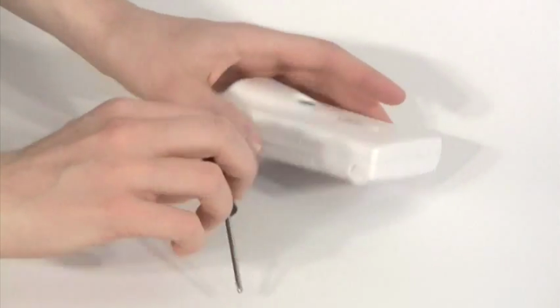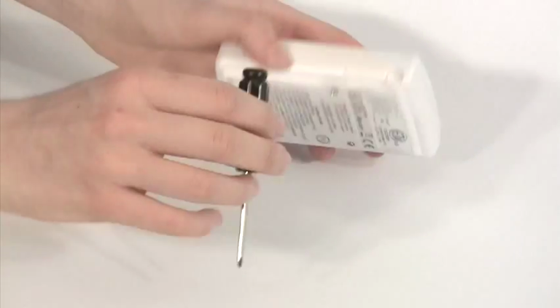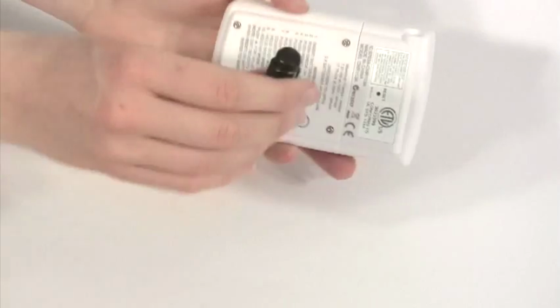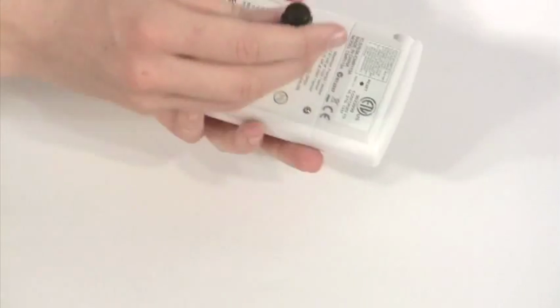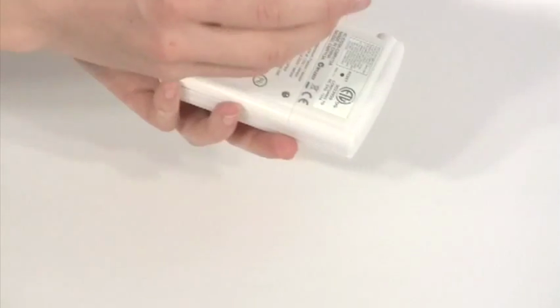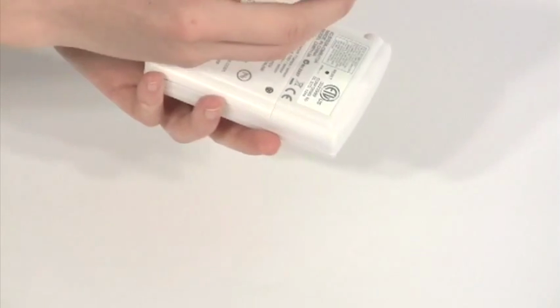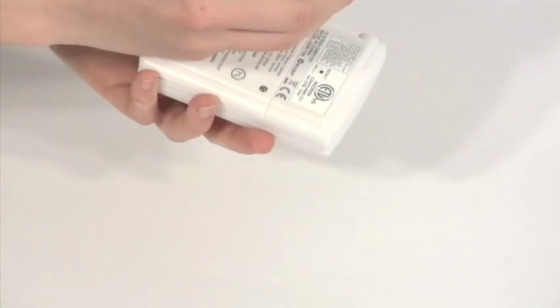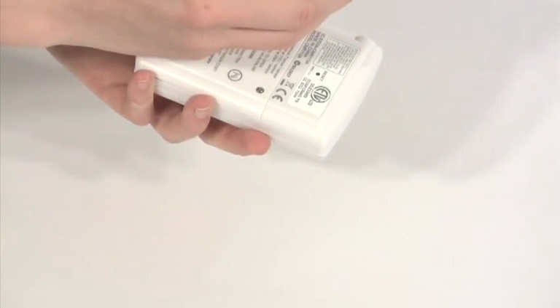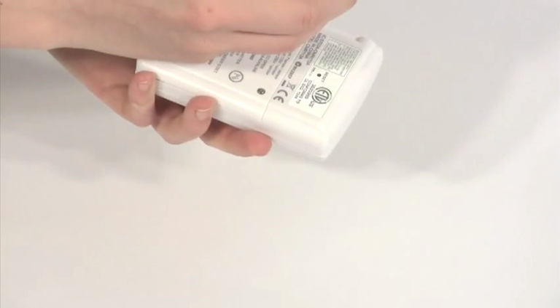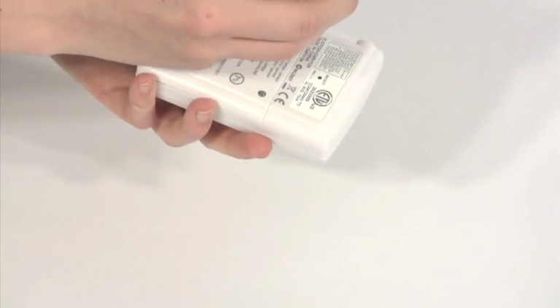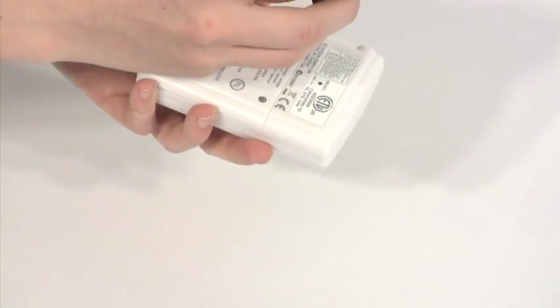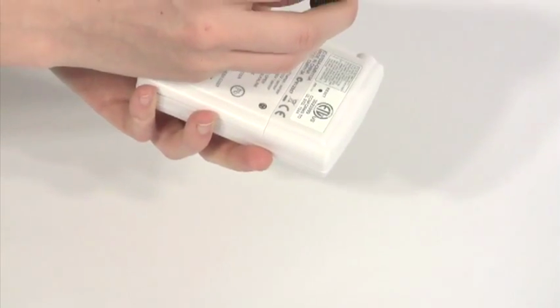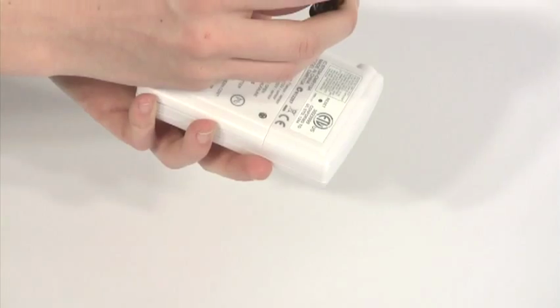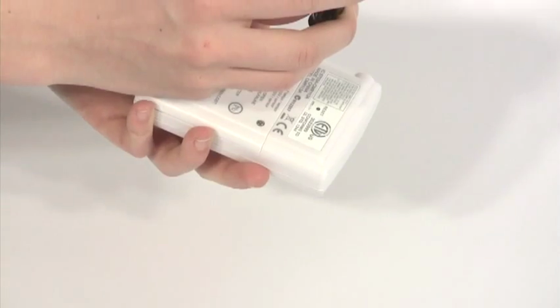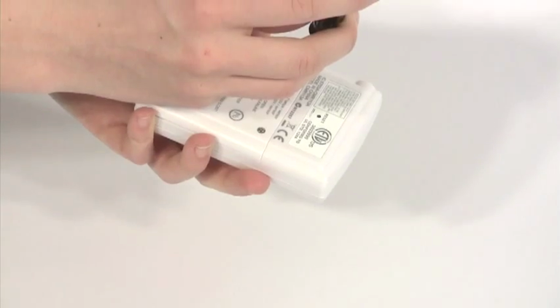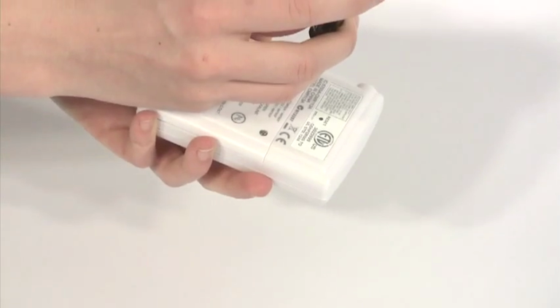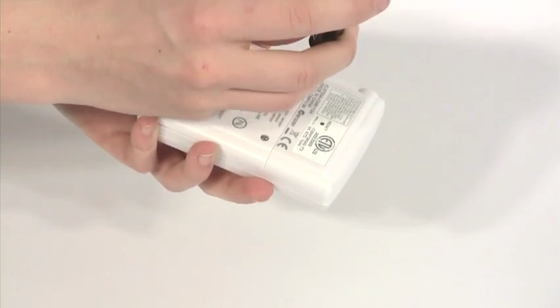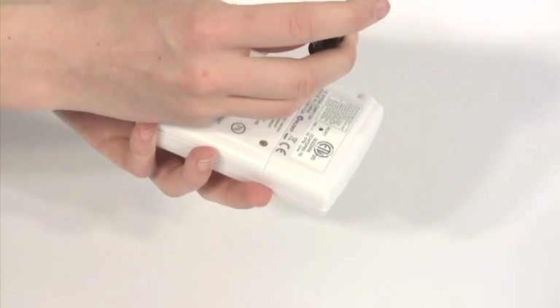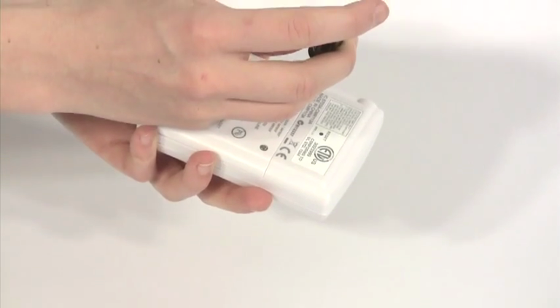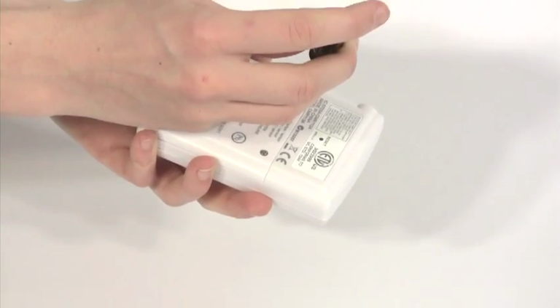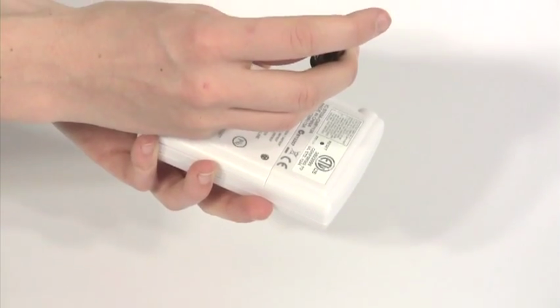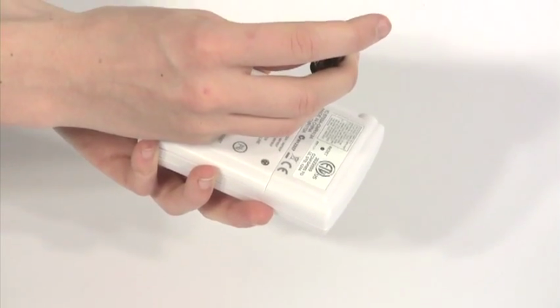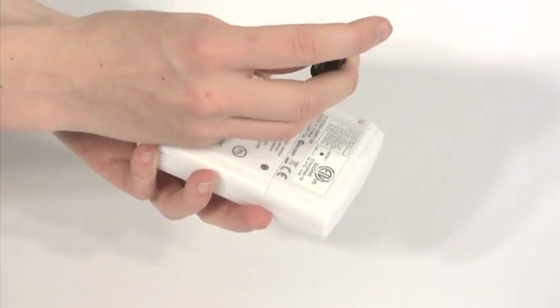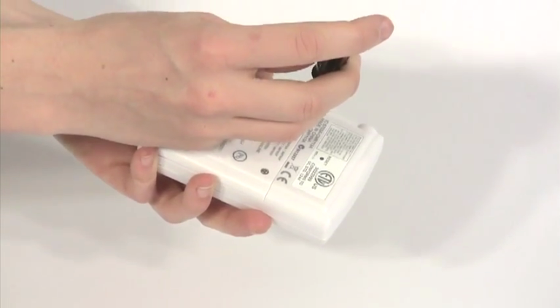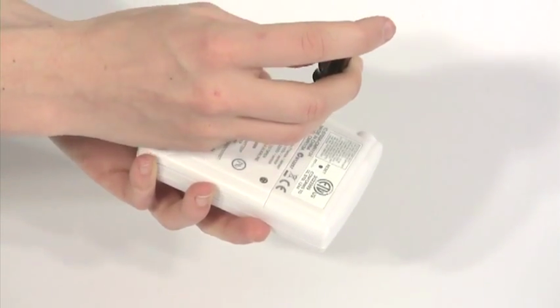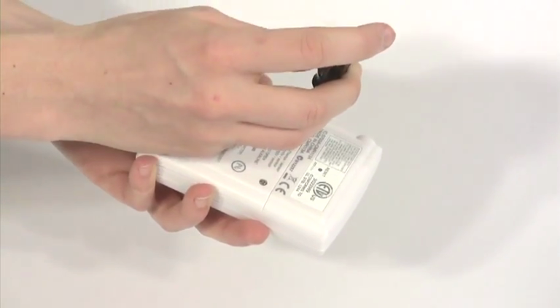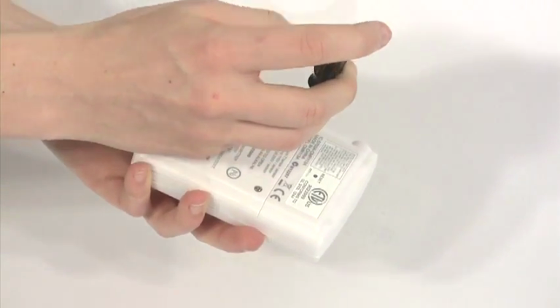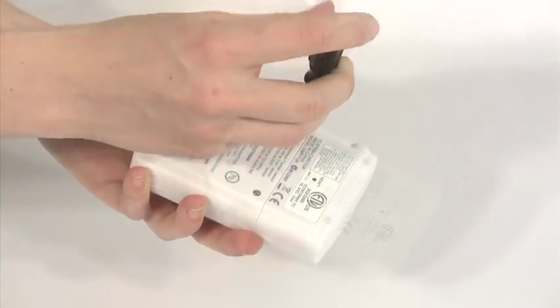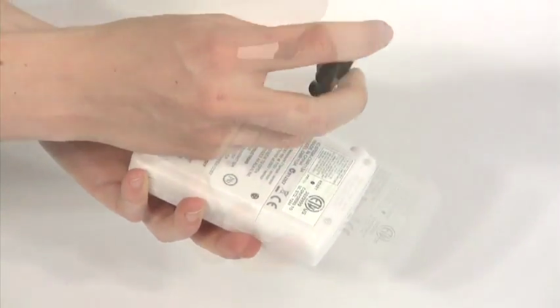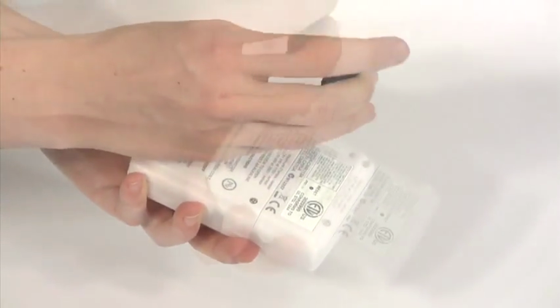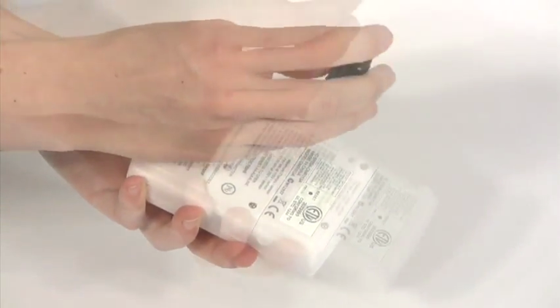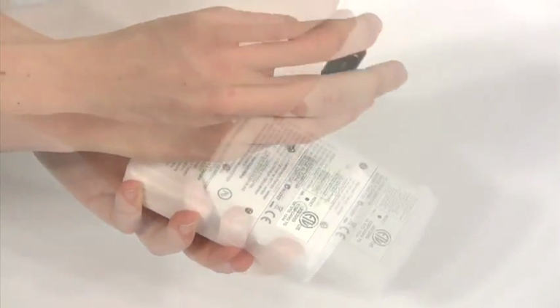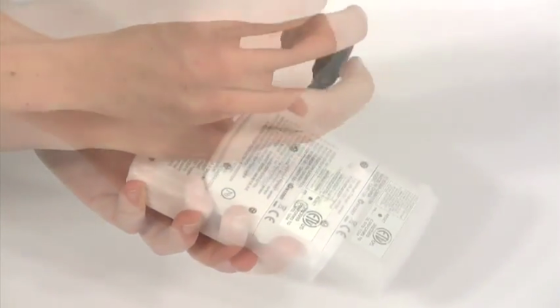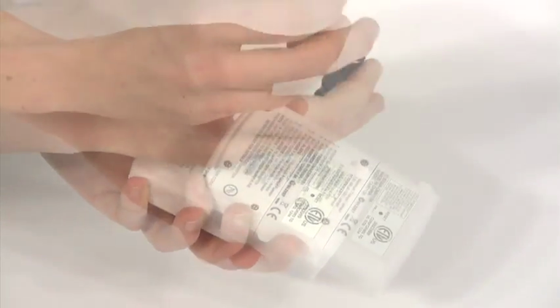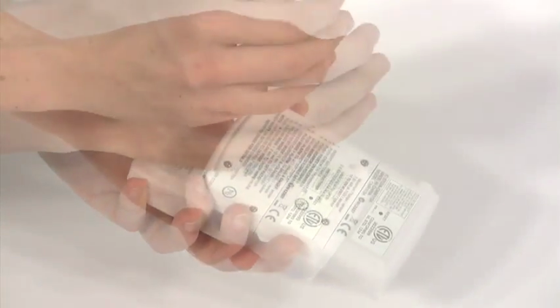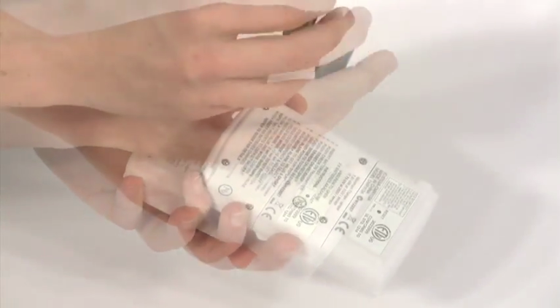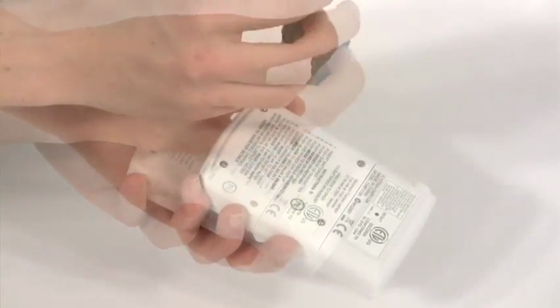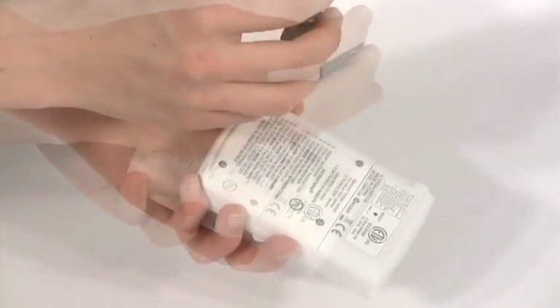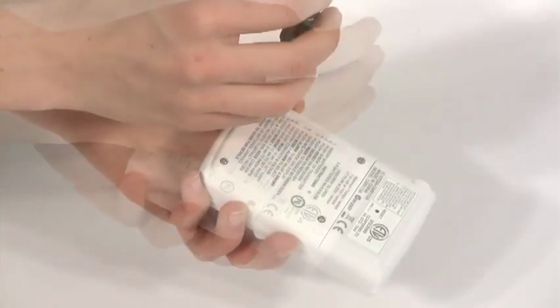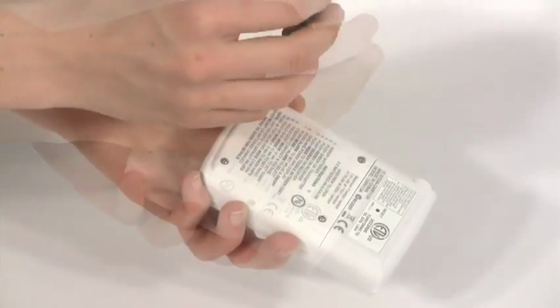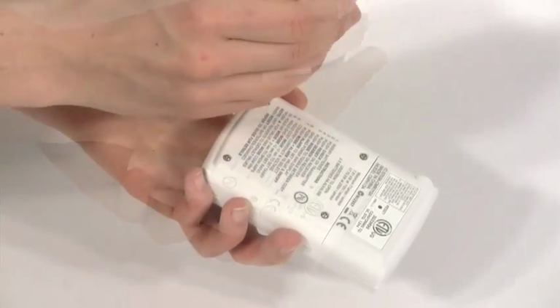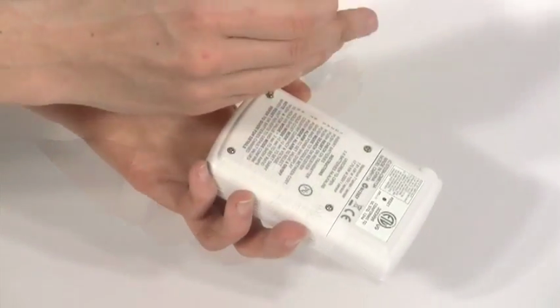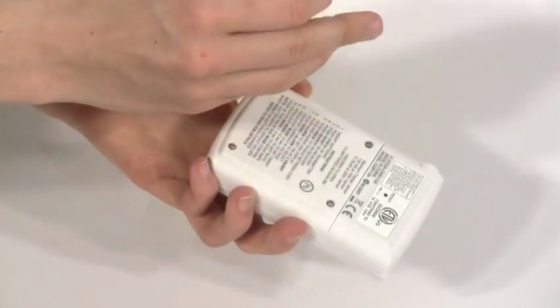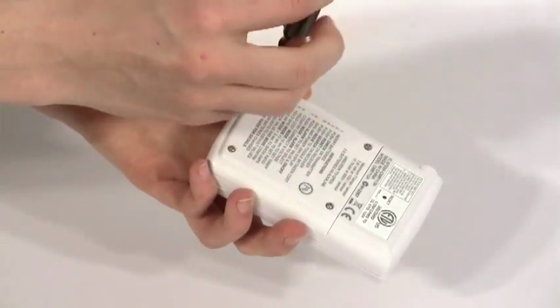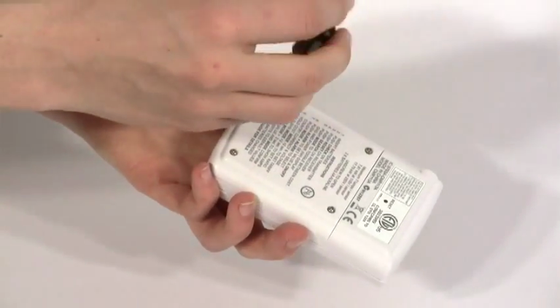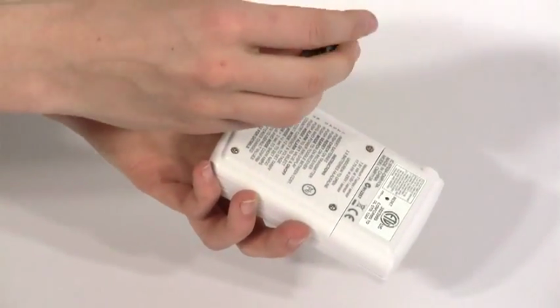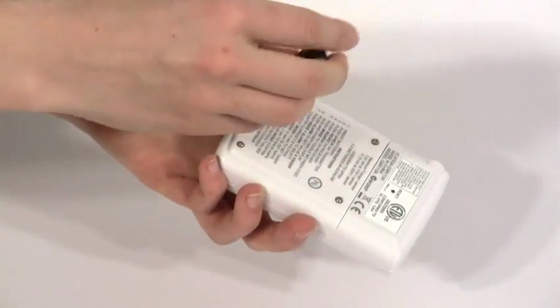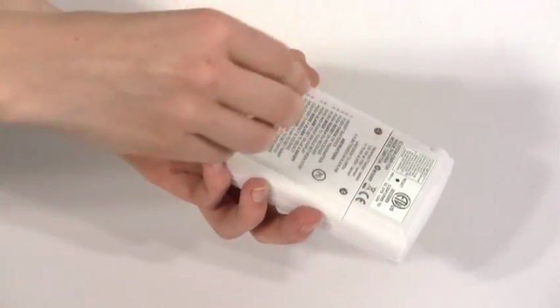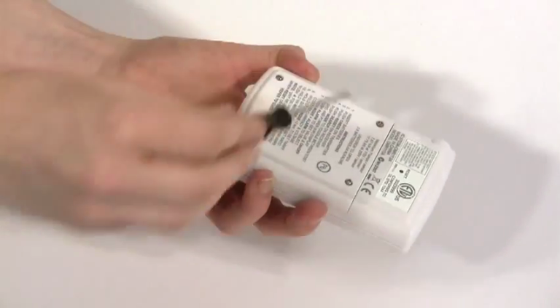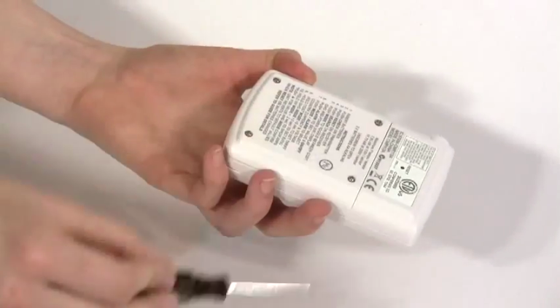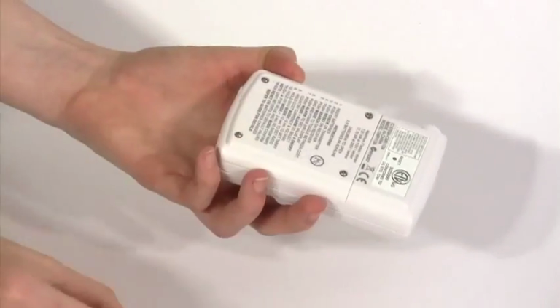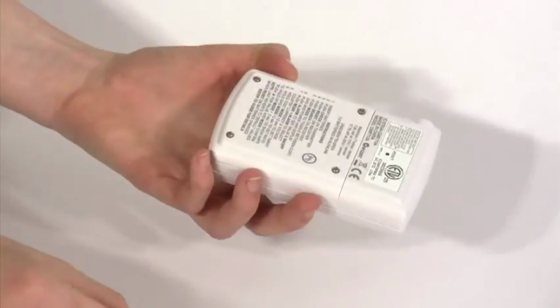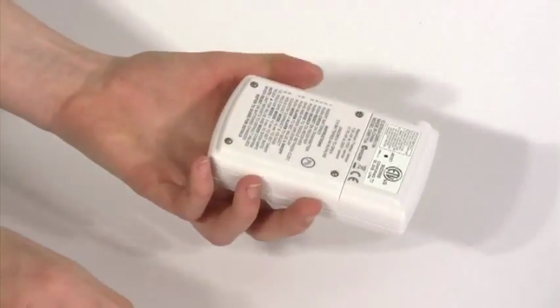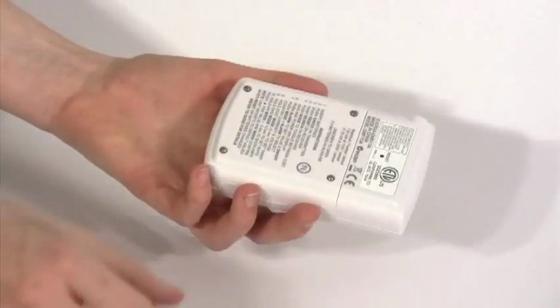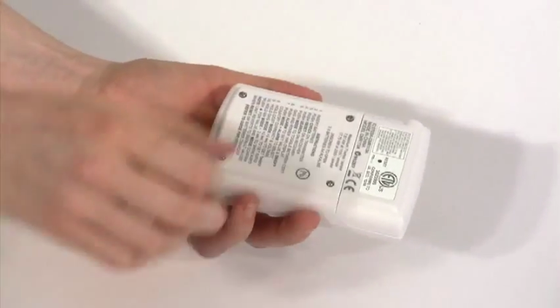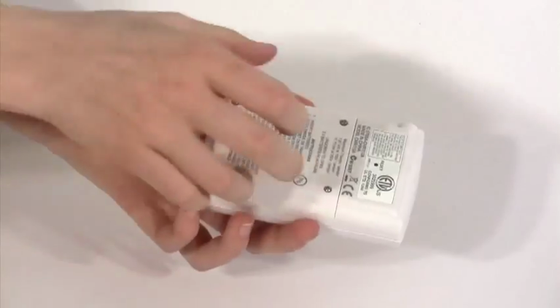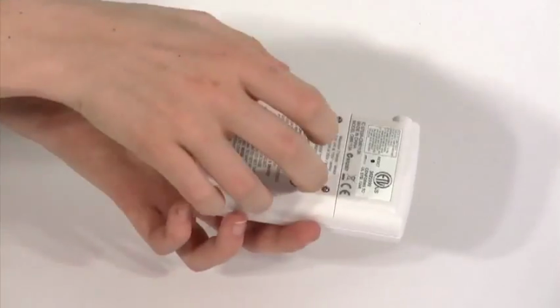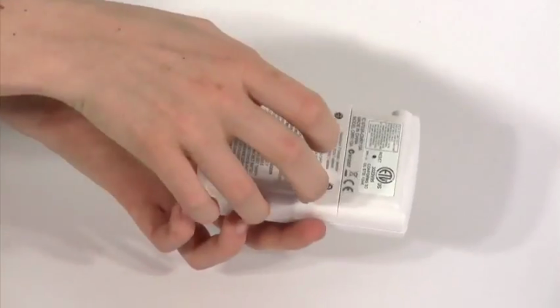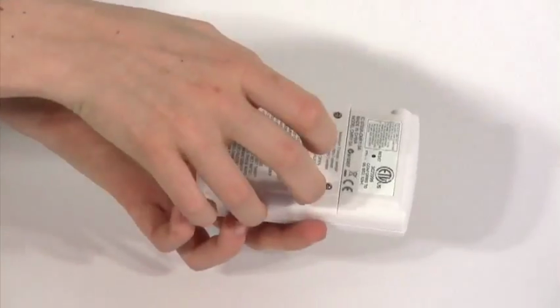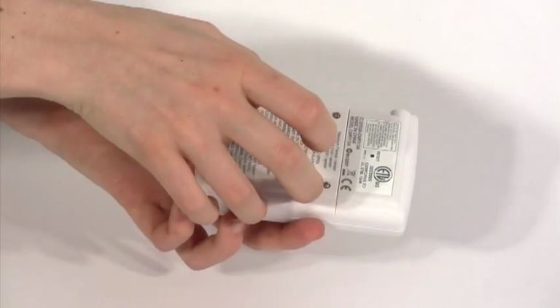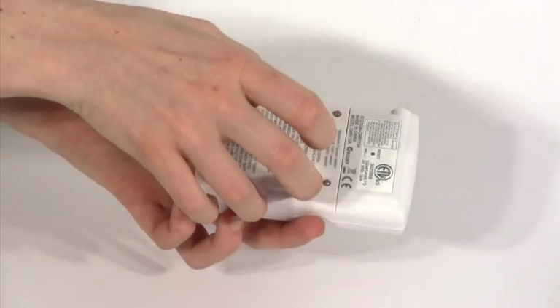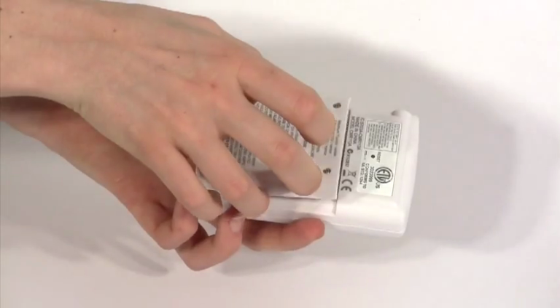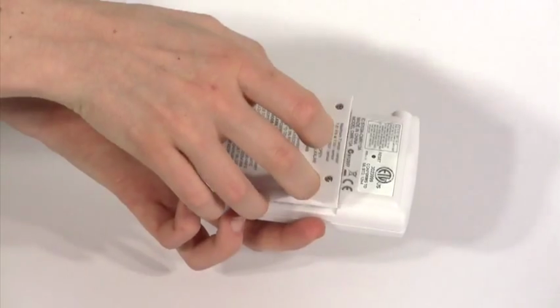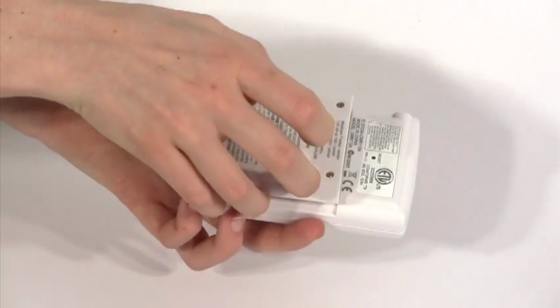Place the supplied batteries in the transmitter unit first. You'll need a small screwdriver to open and secure the battery cover.